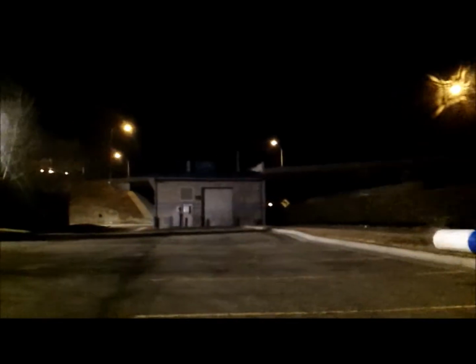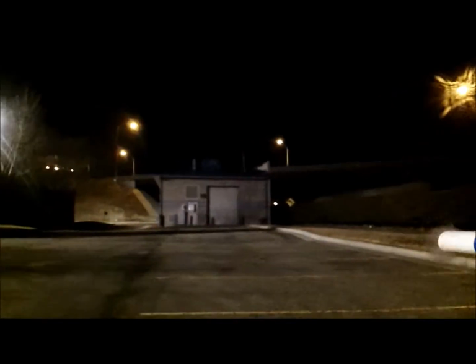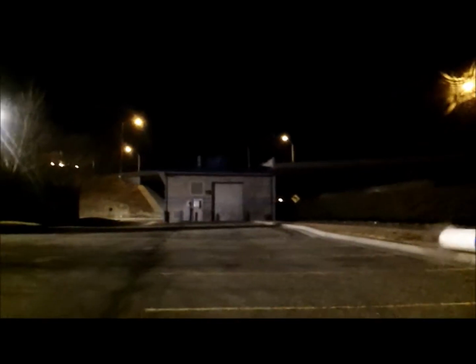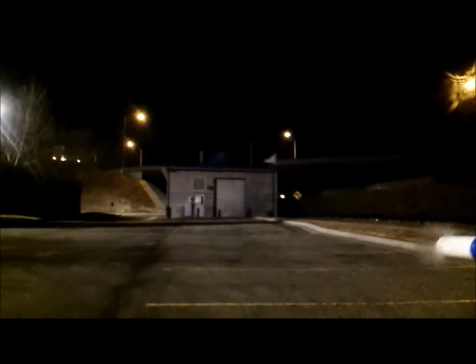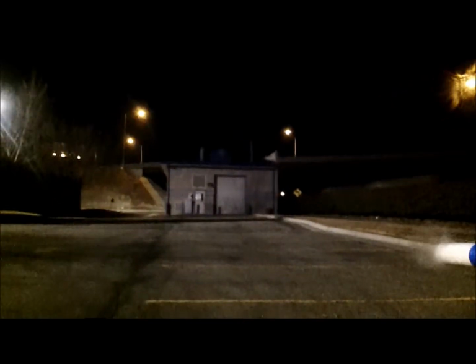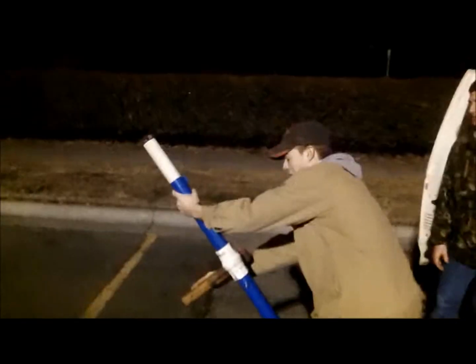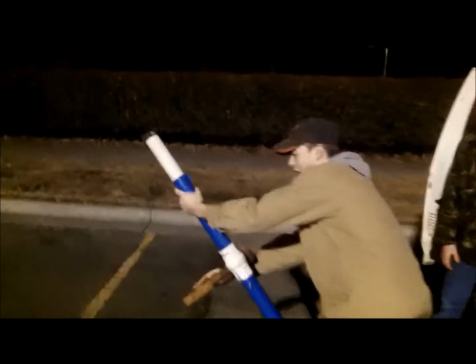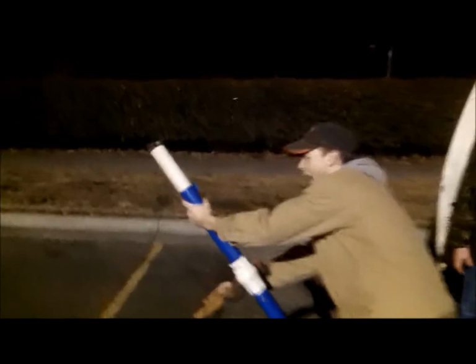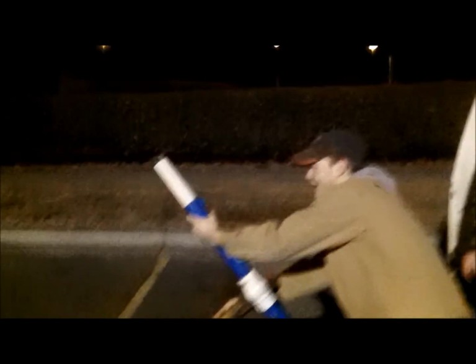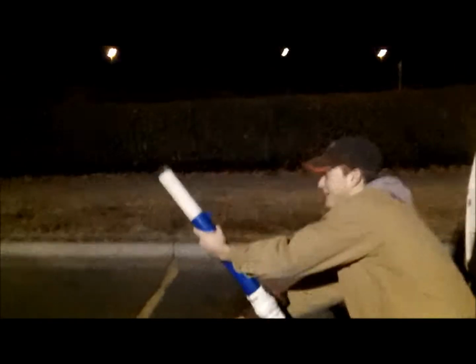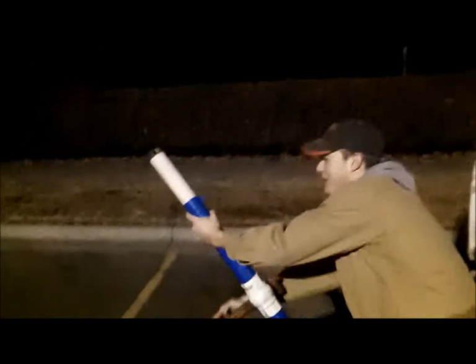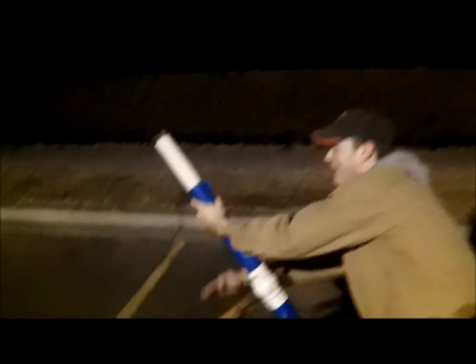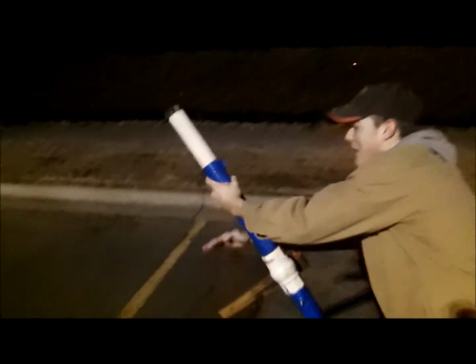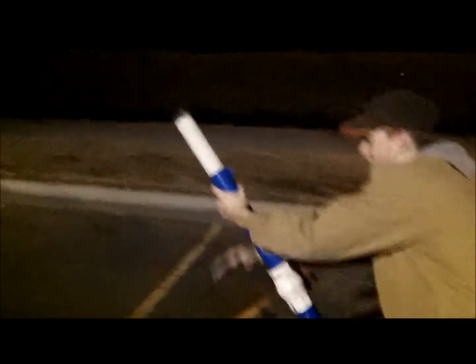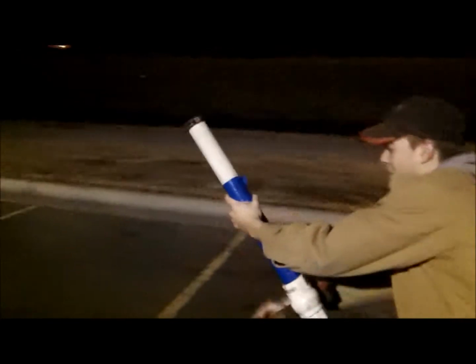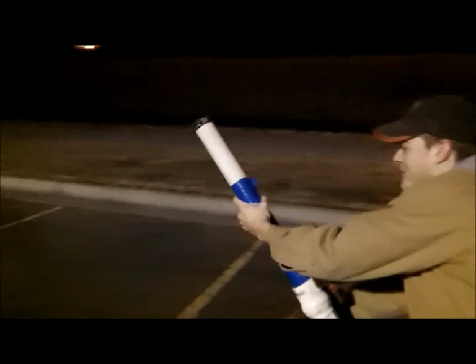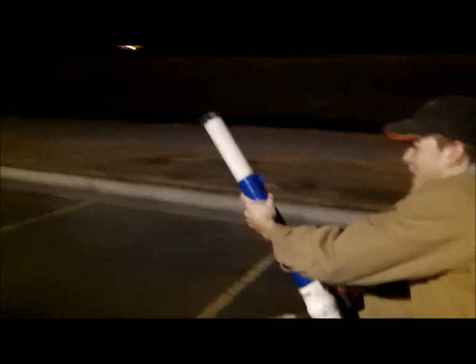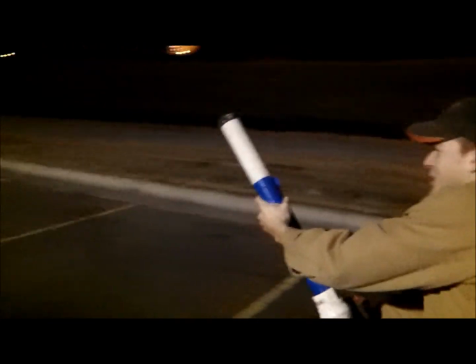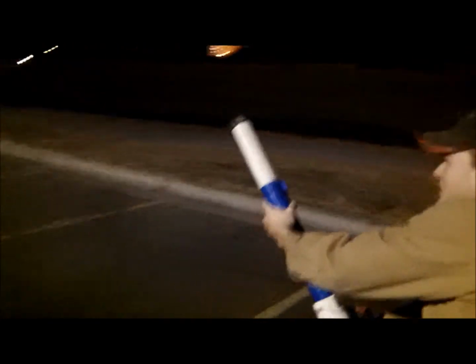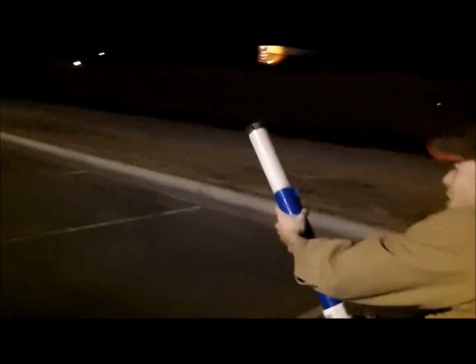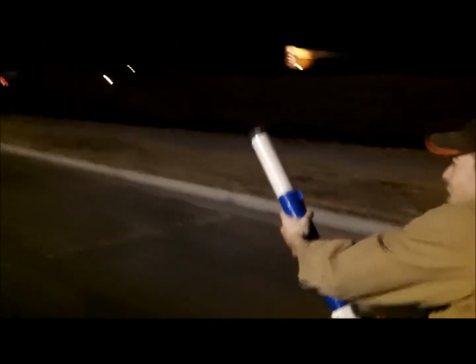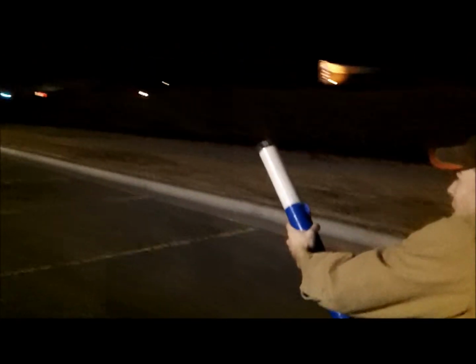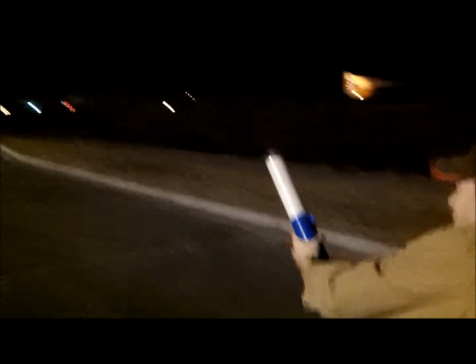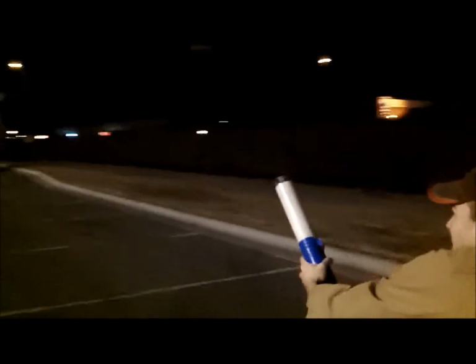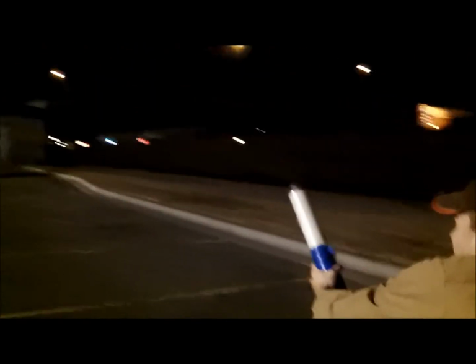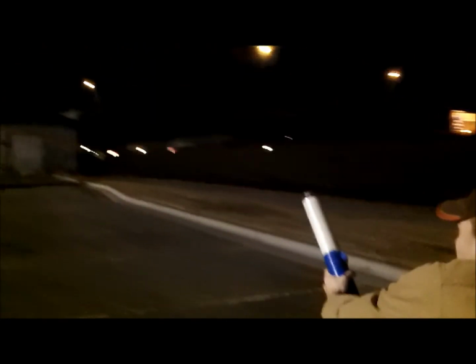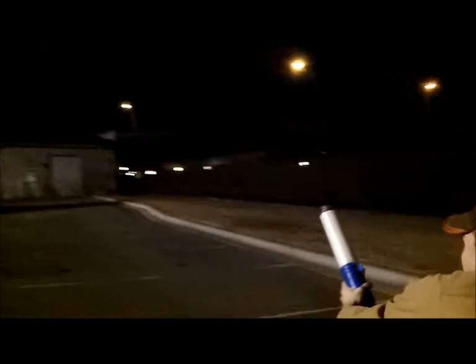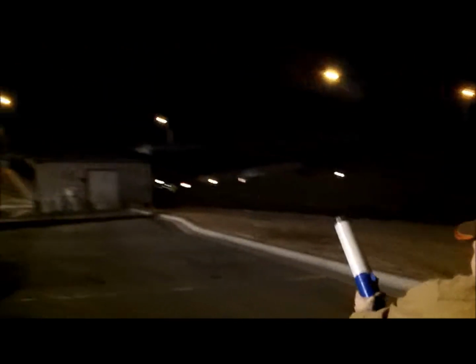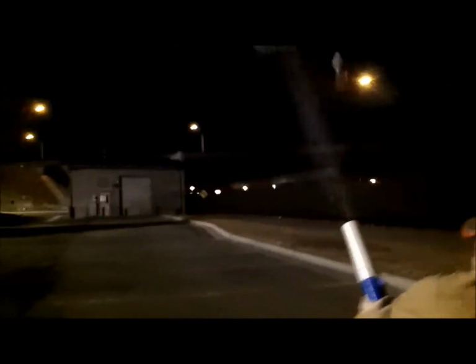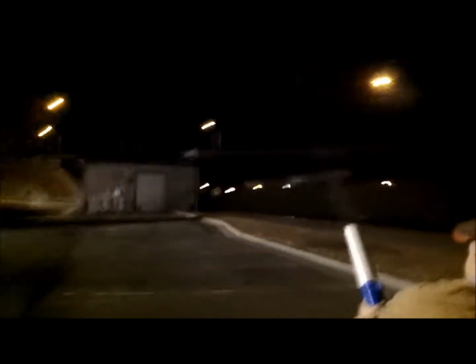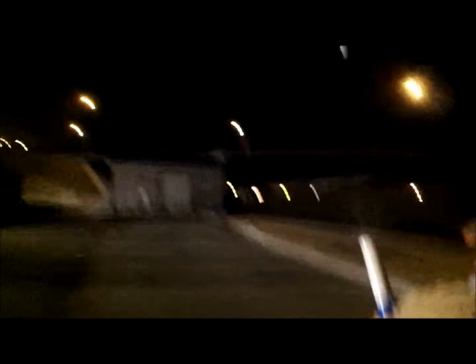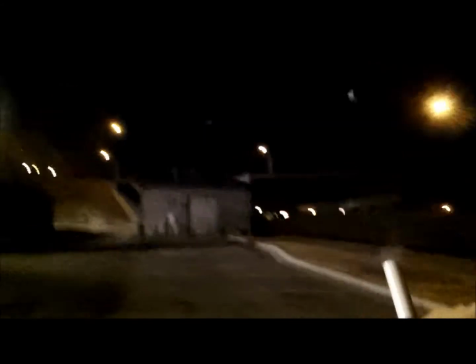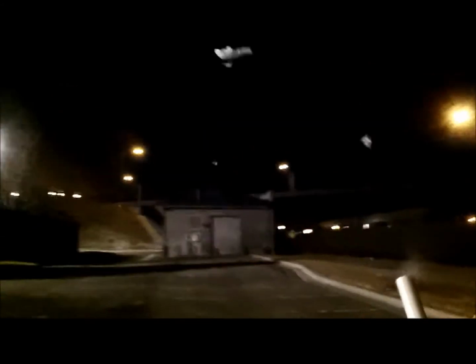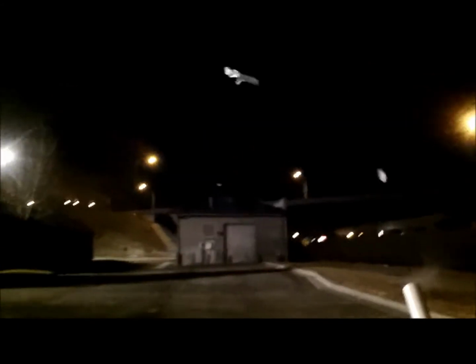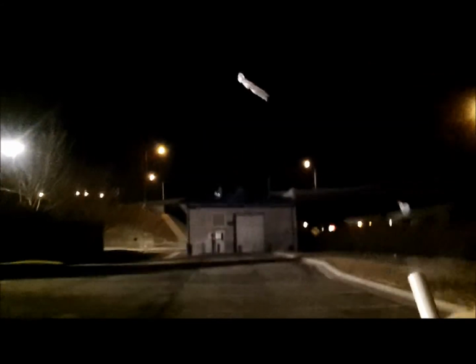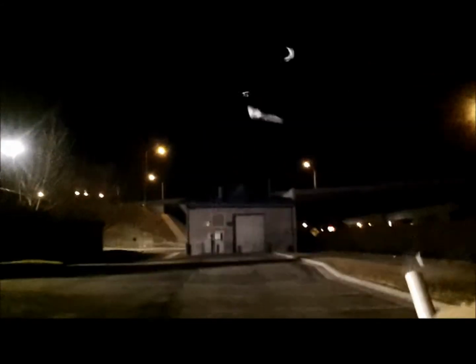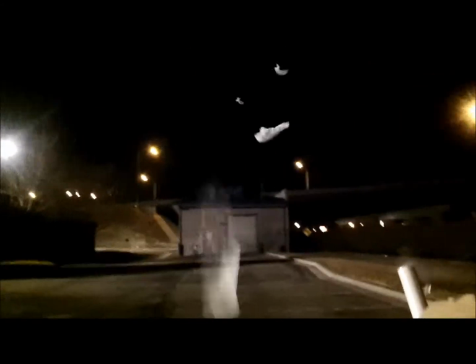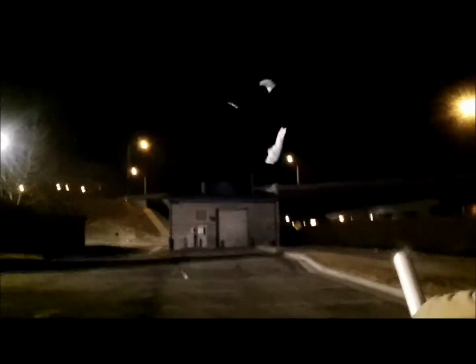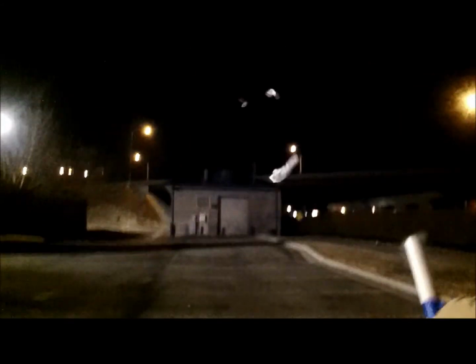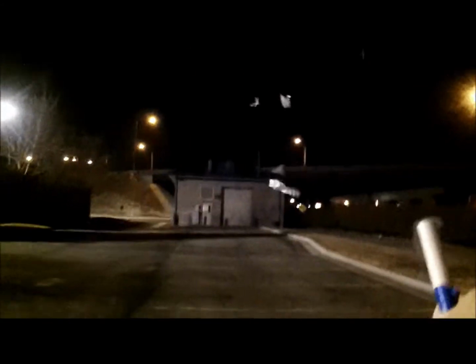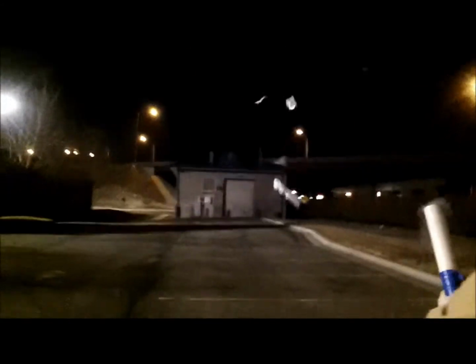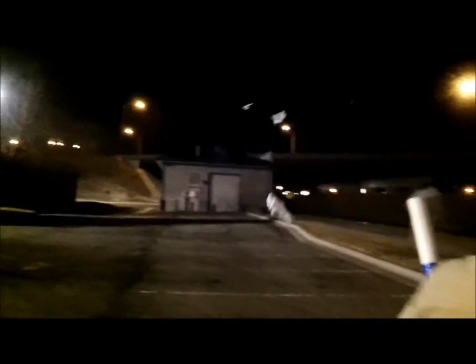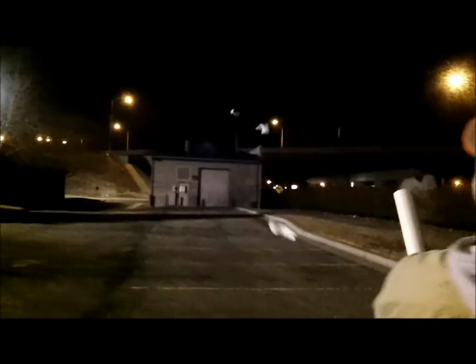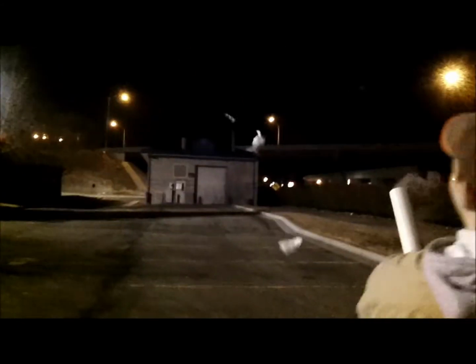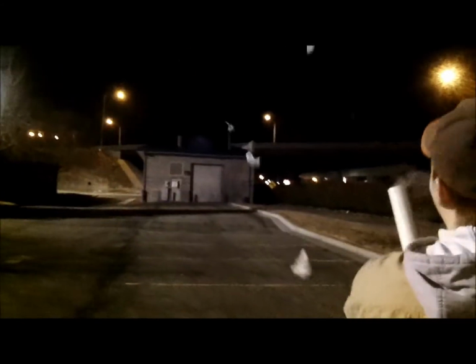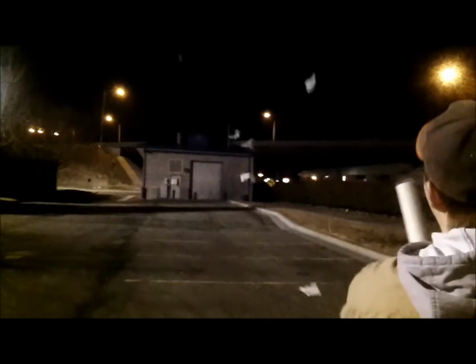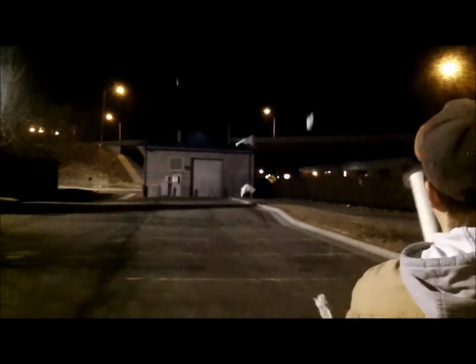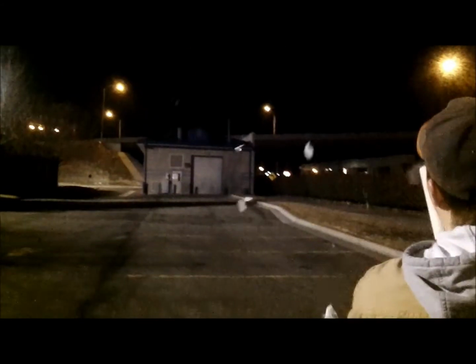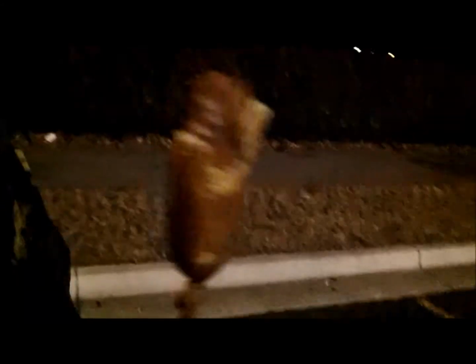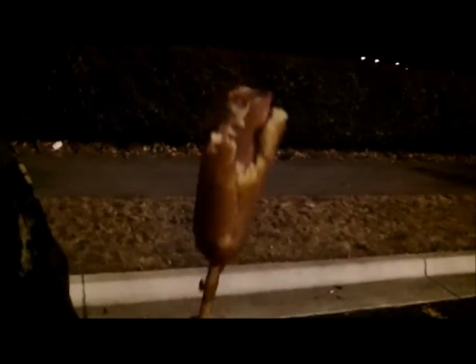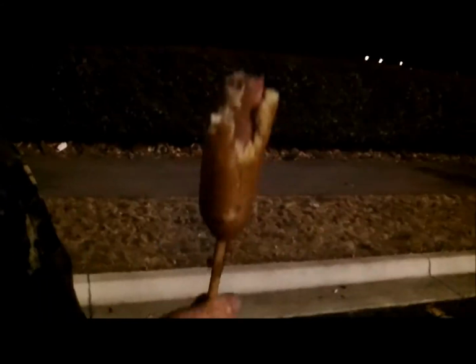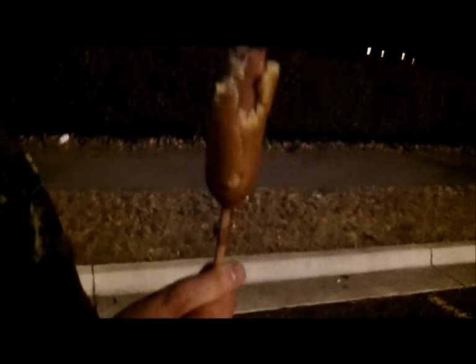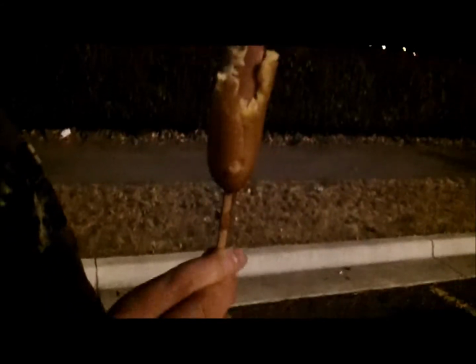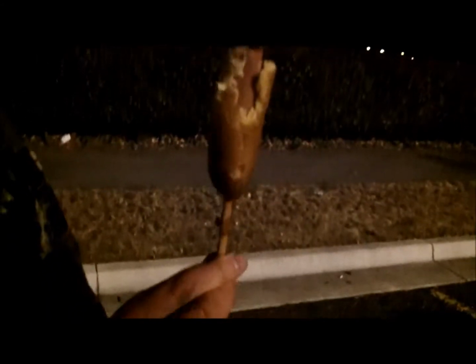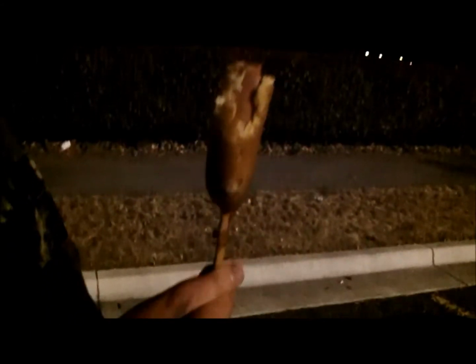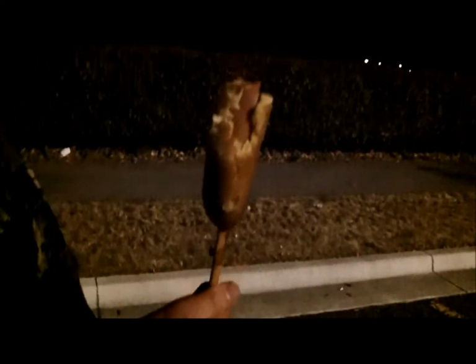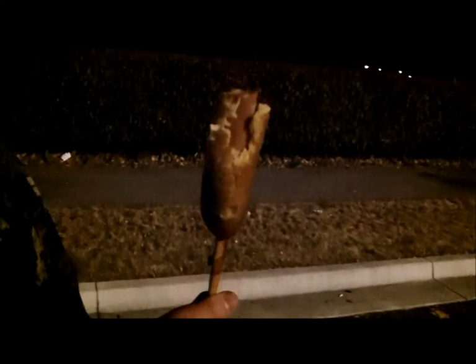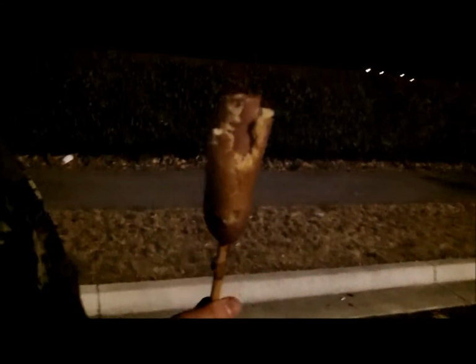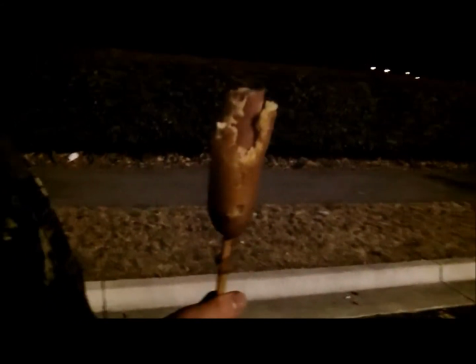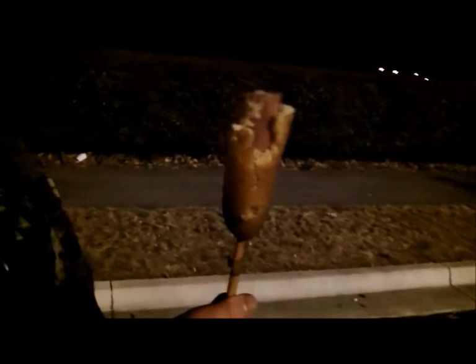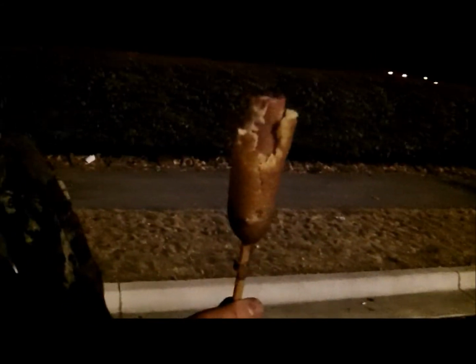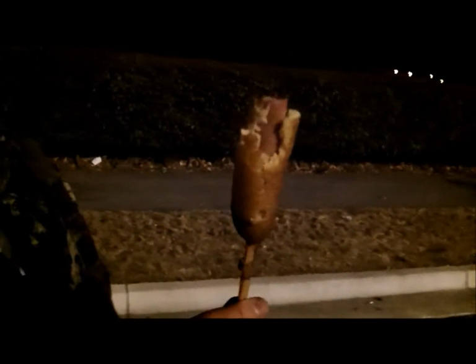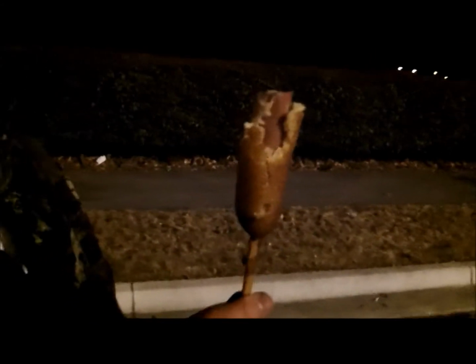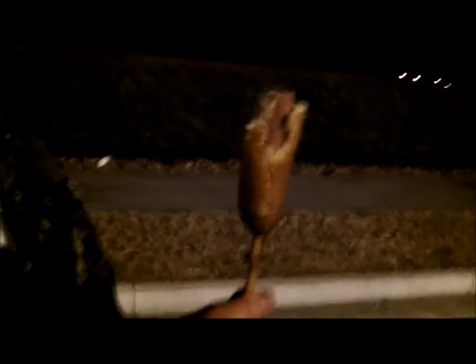Fire in the hole! This is what it does. Do a corndog.